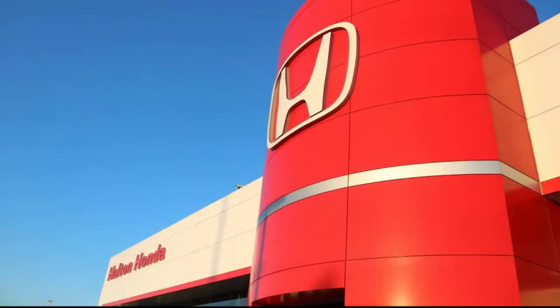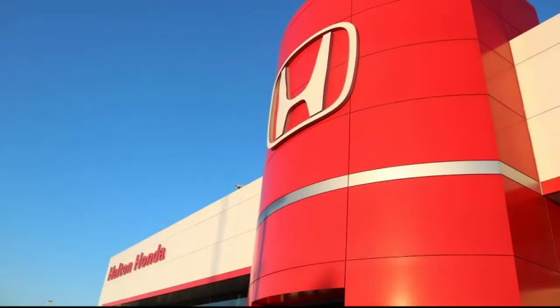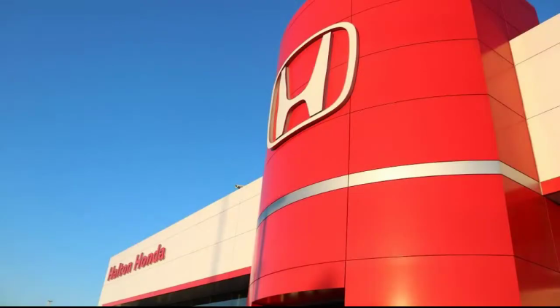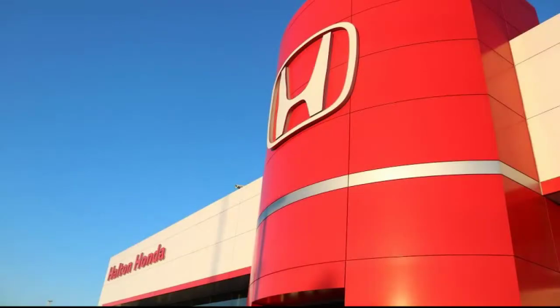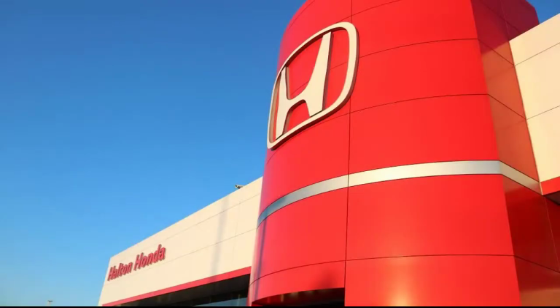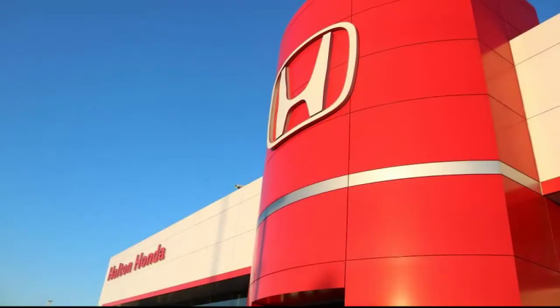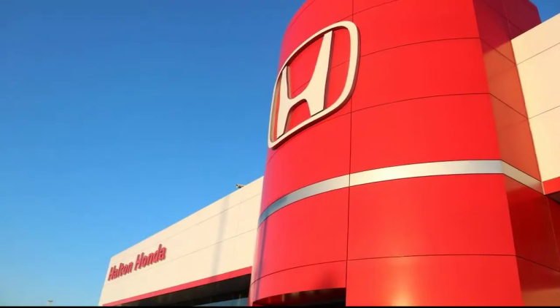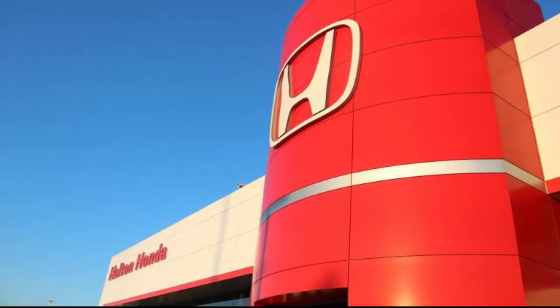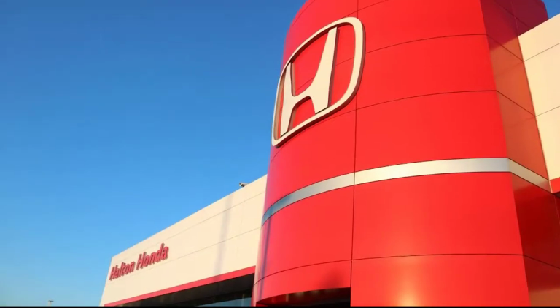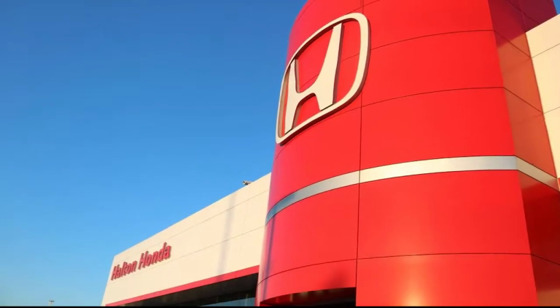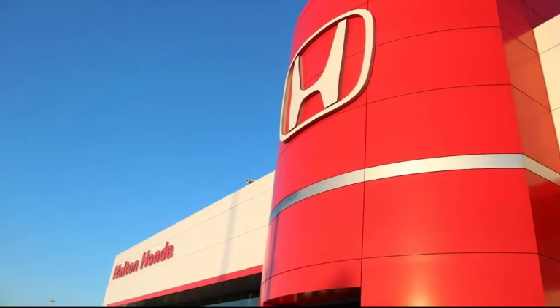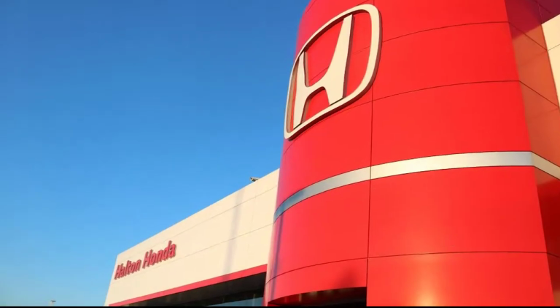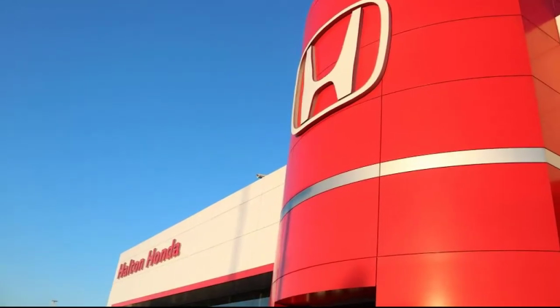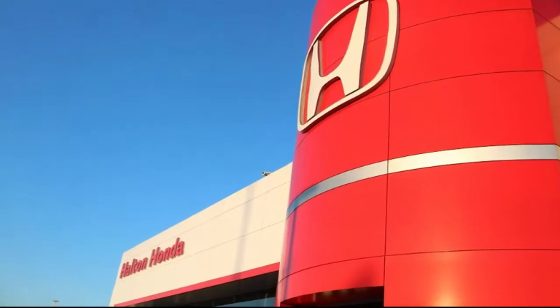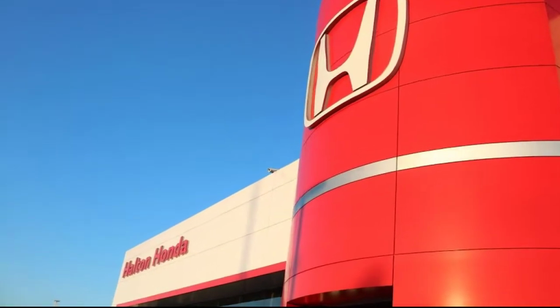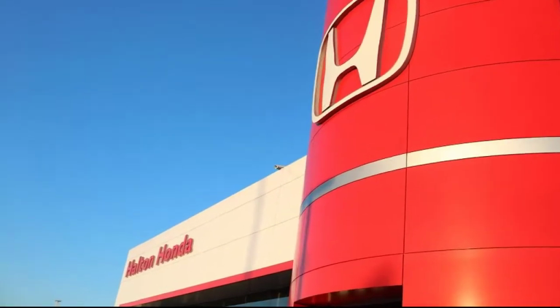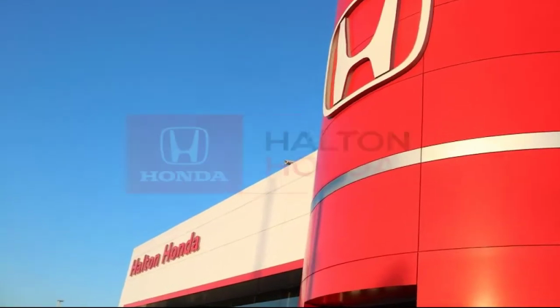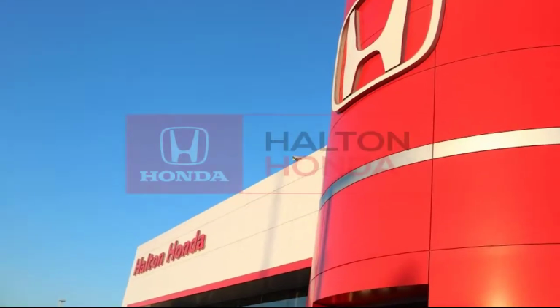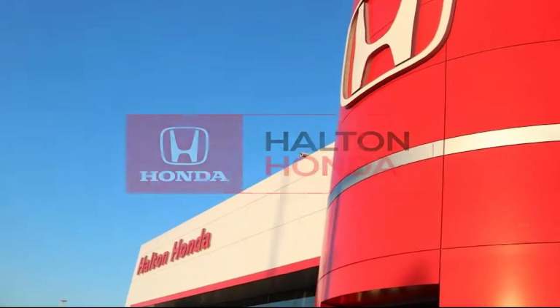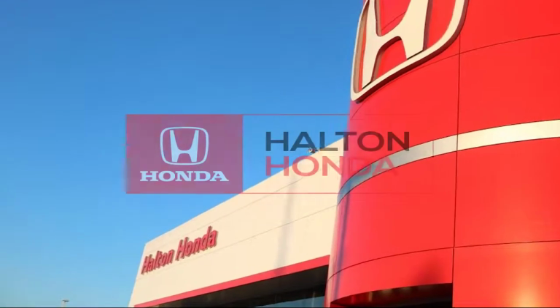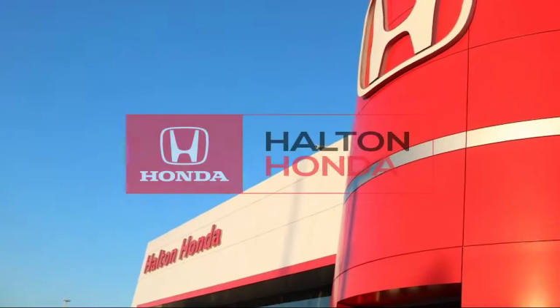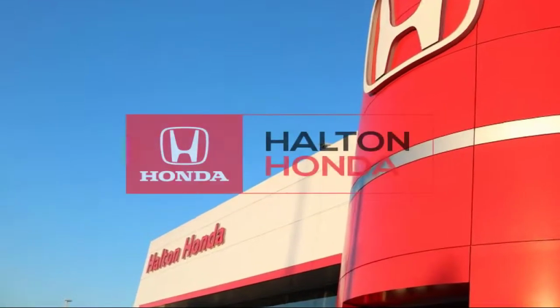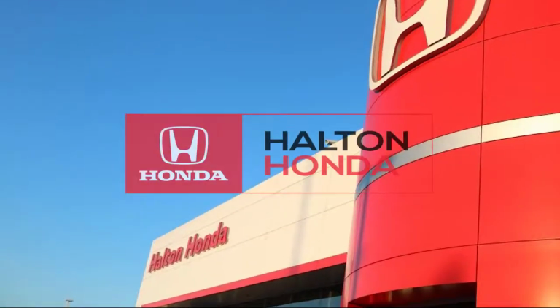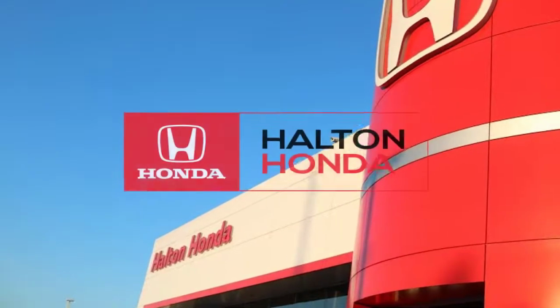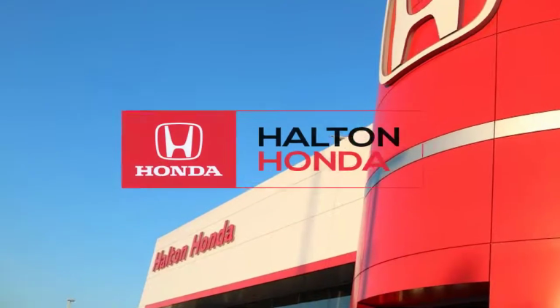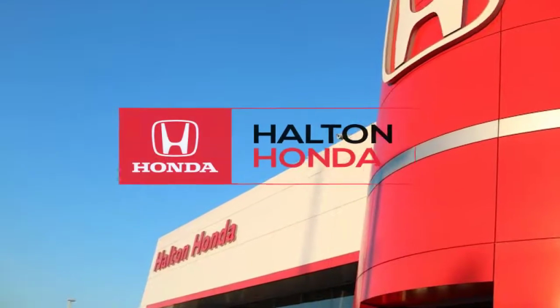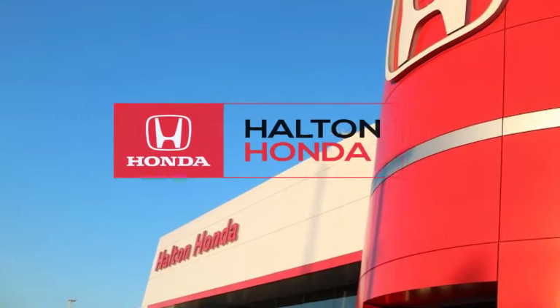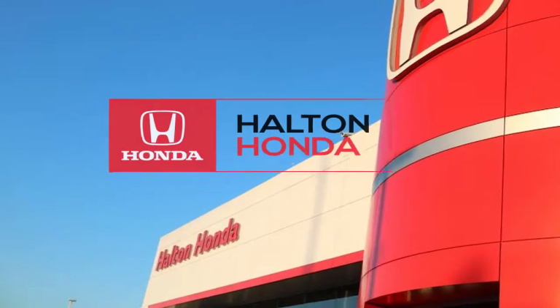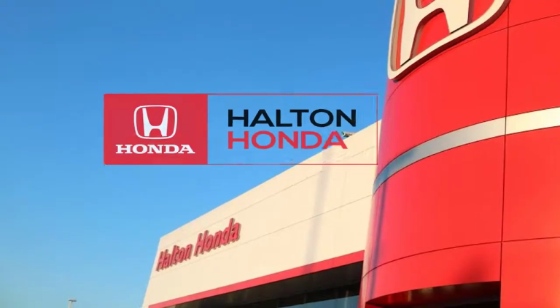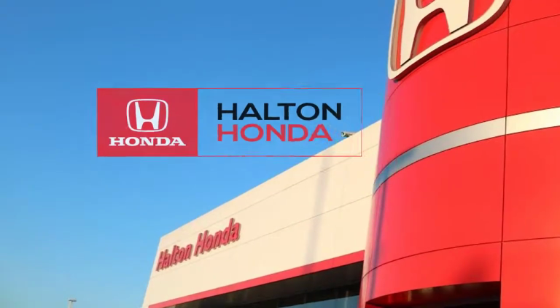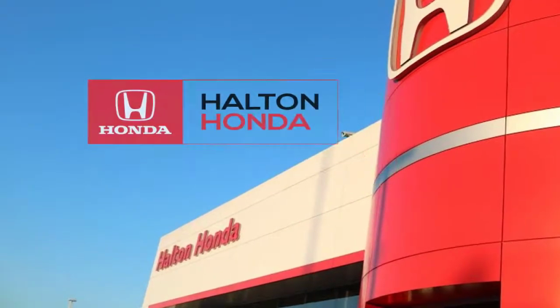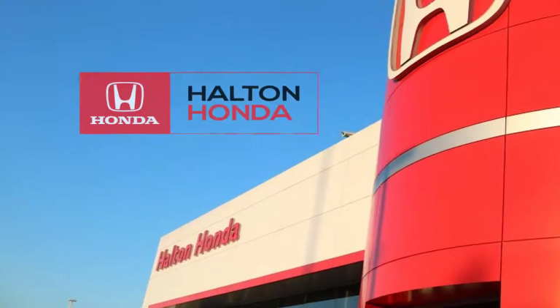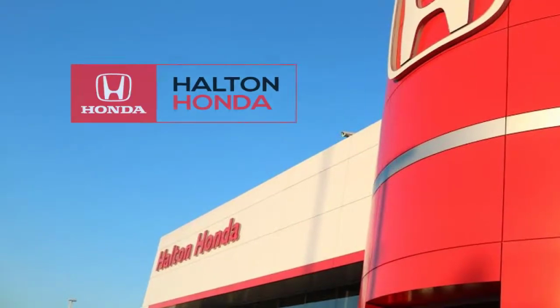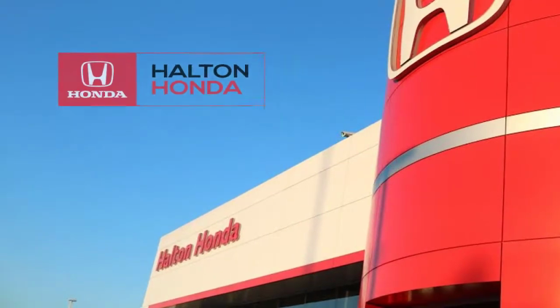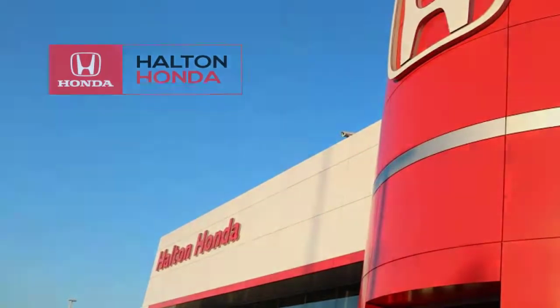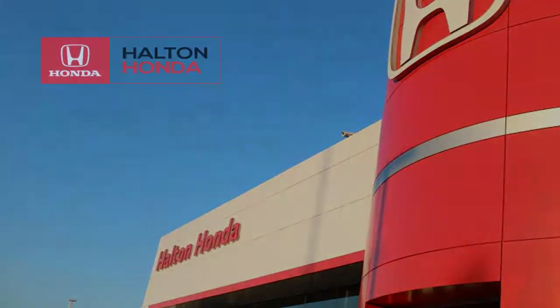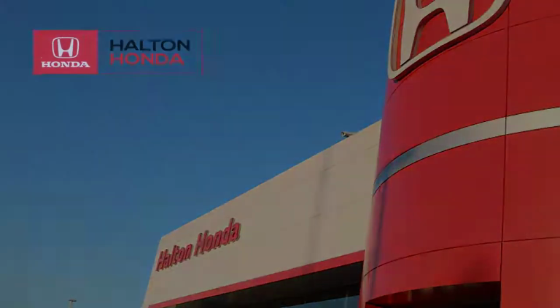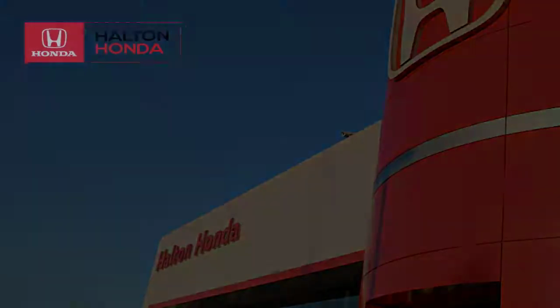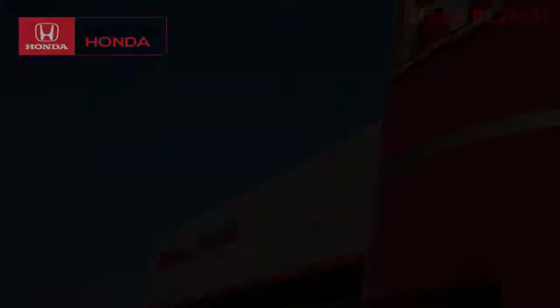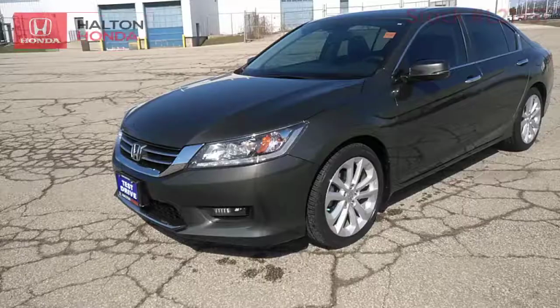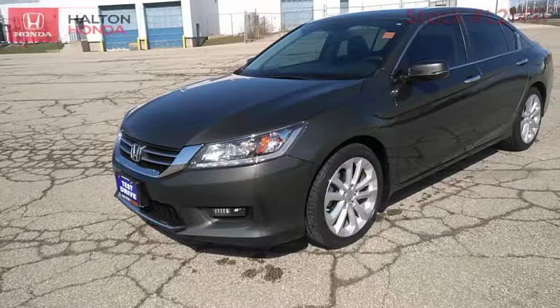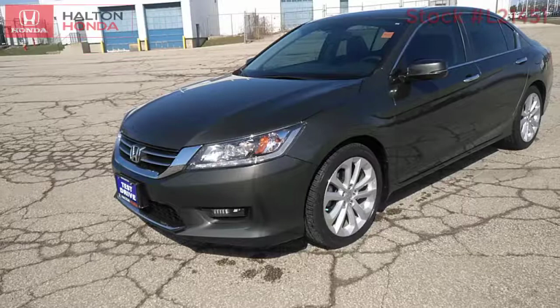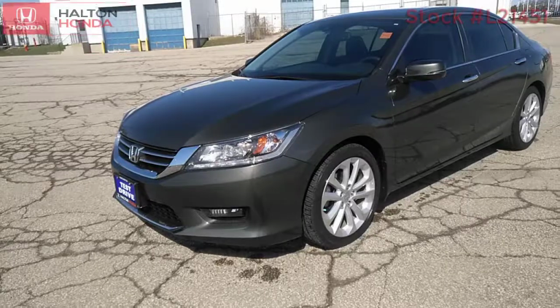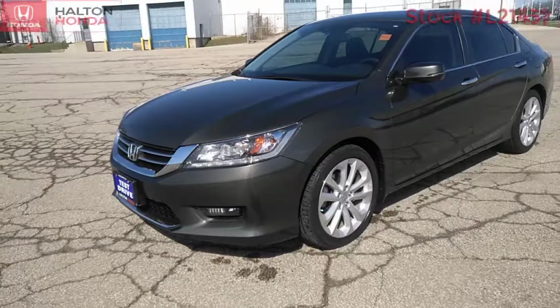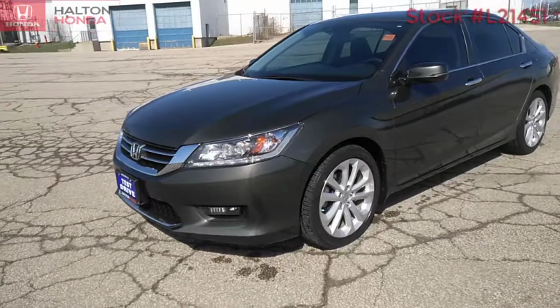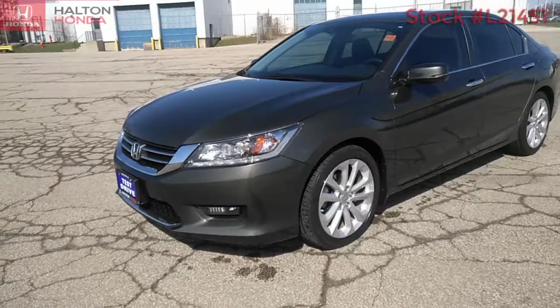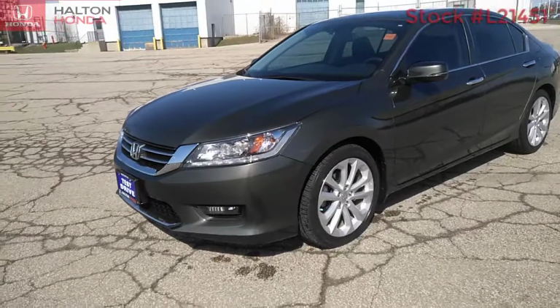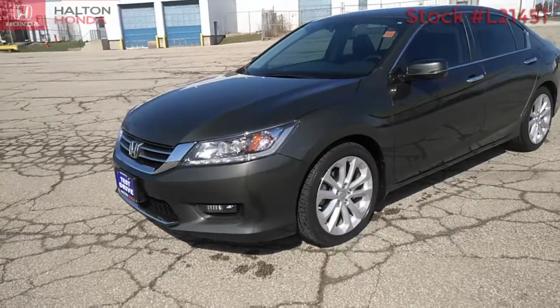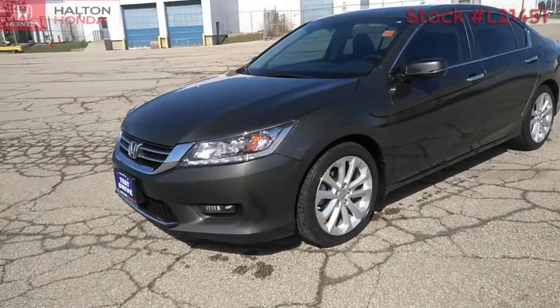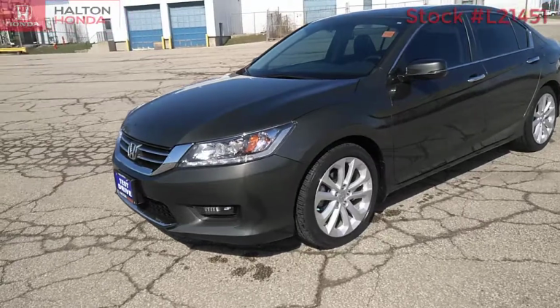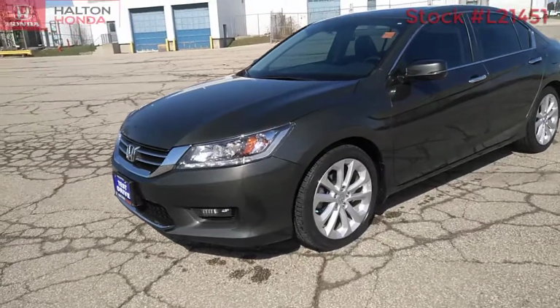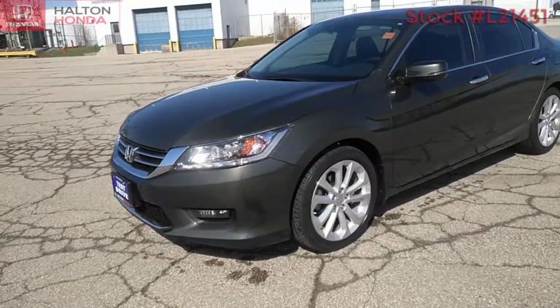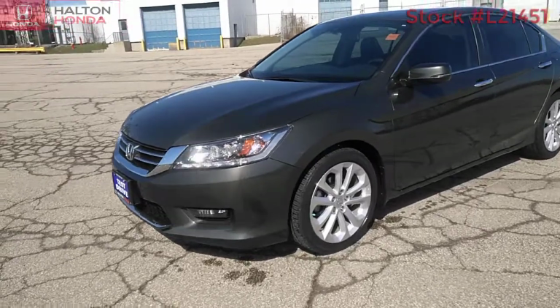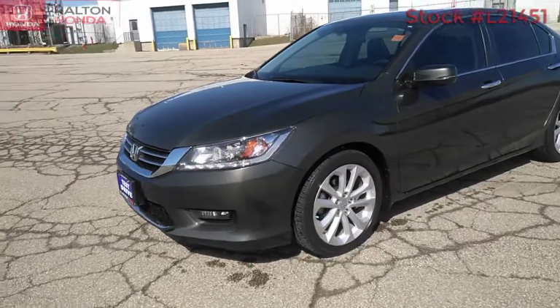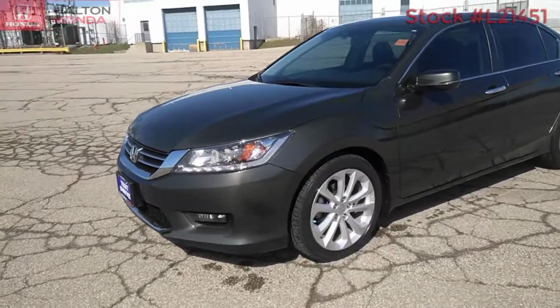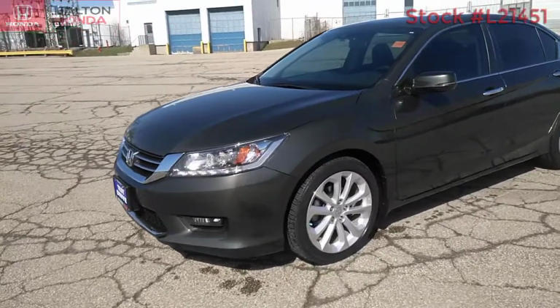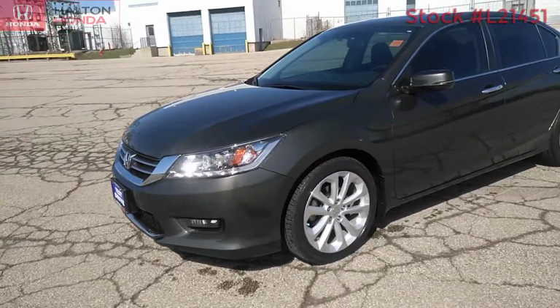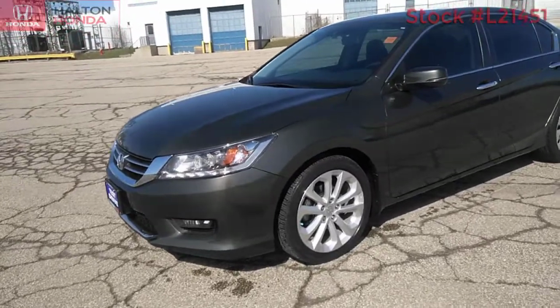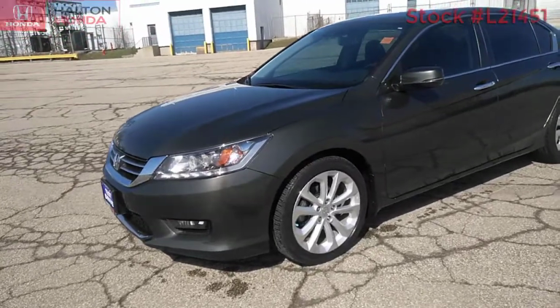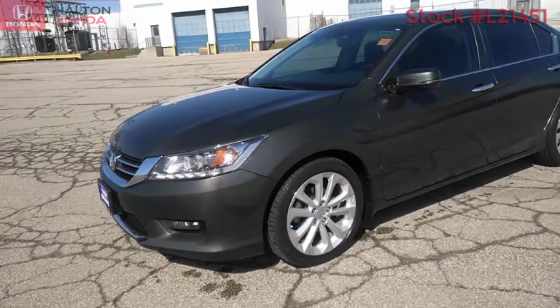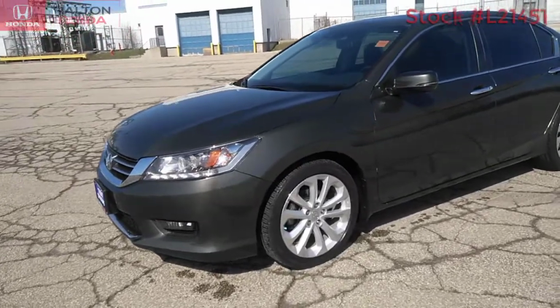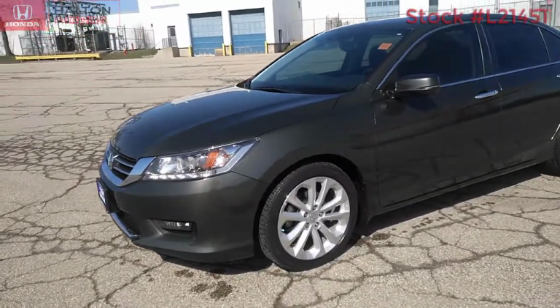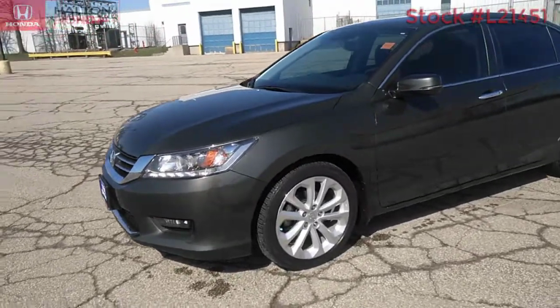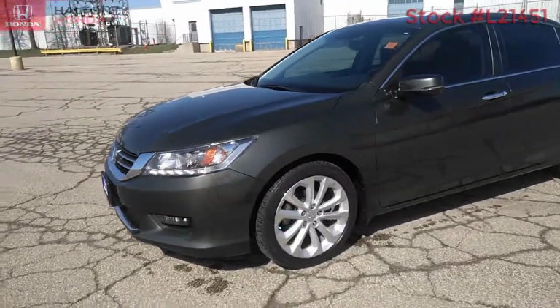Hi, this is Ashley coming to you from Halton Honda with another great Honda. Today we're checking out the 2014 Honda Accord Touring.